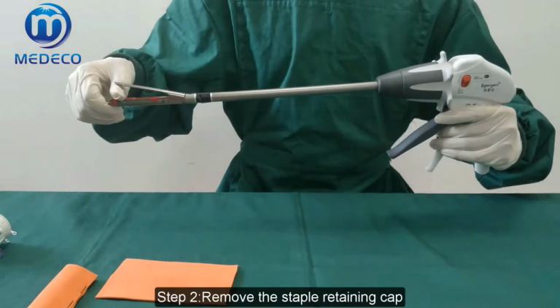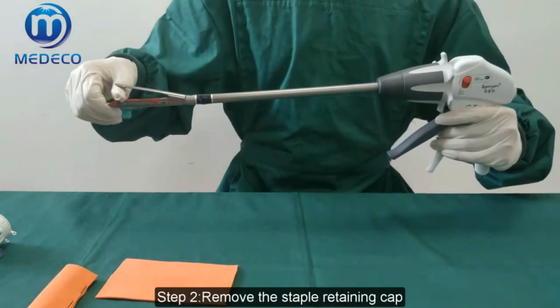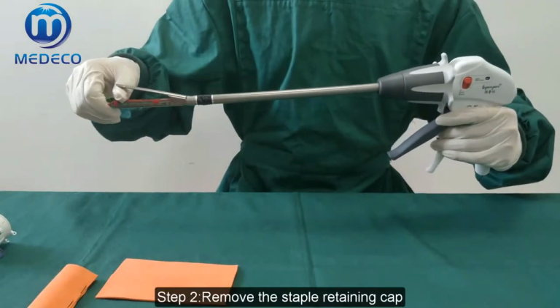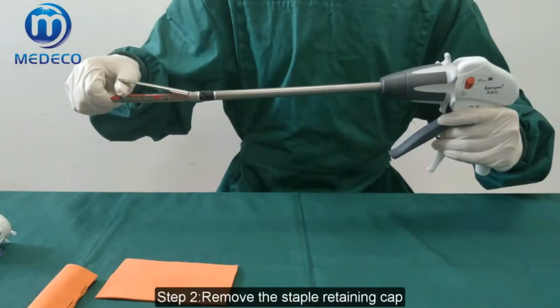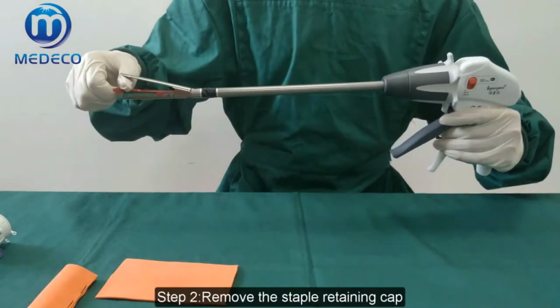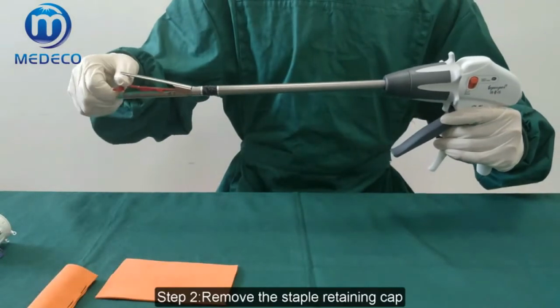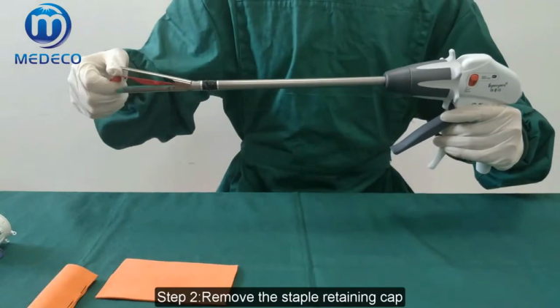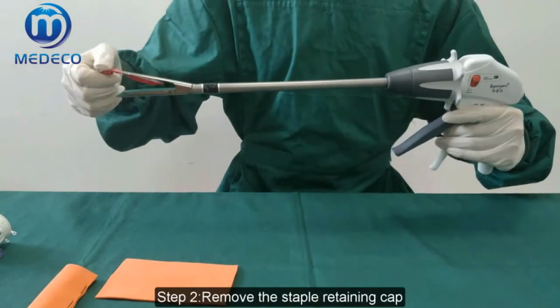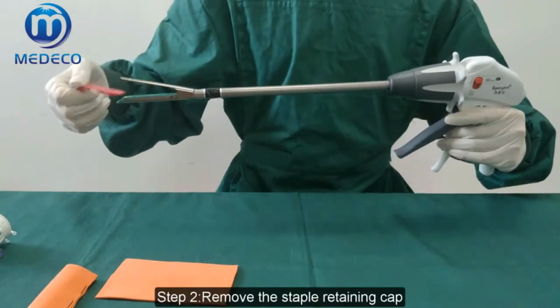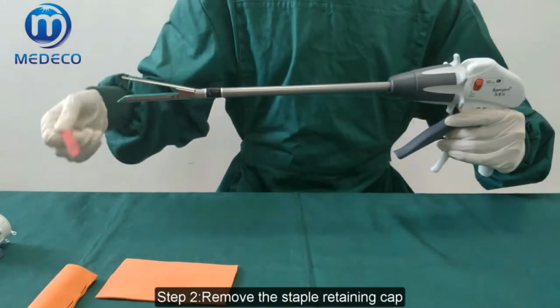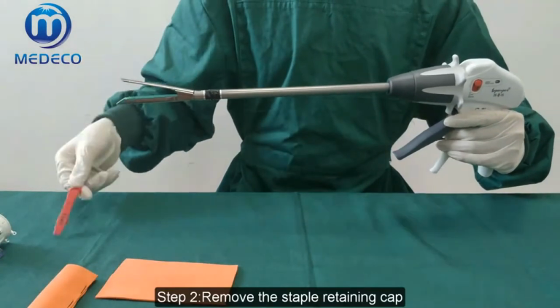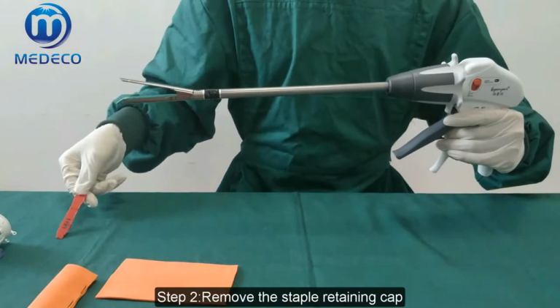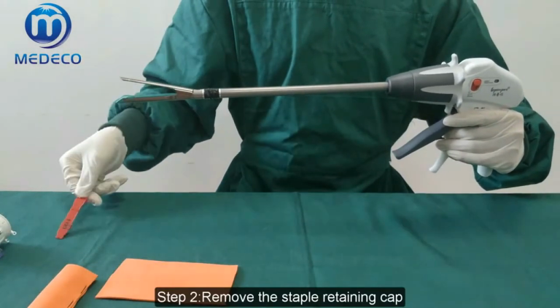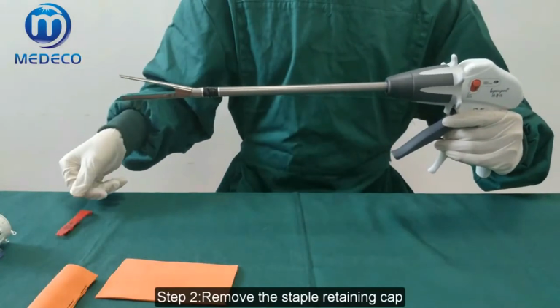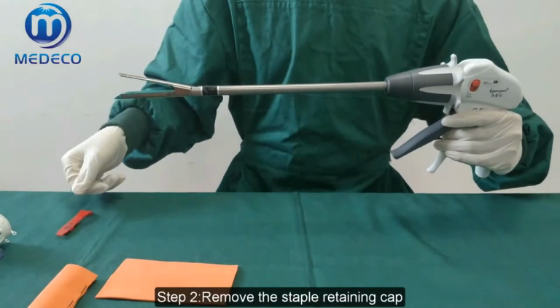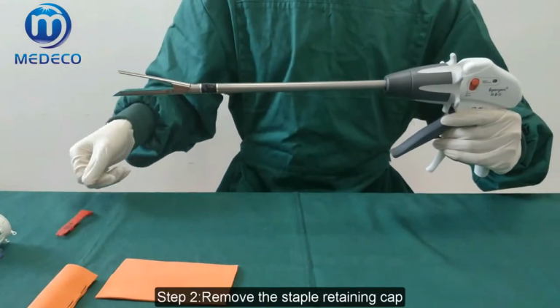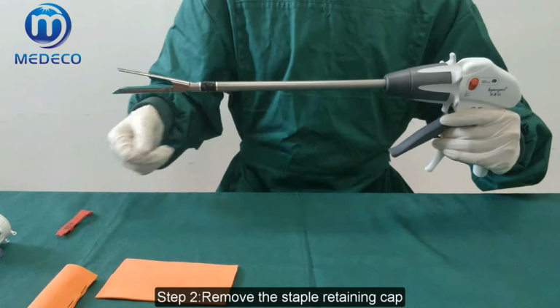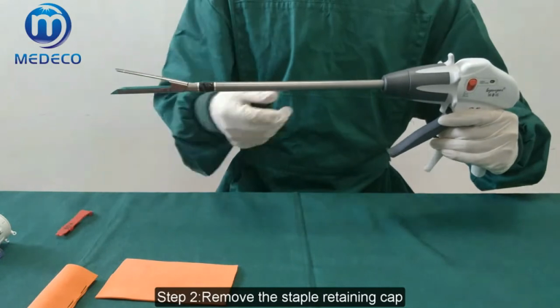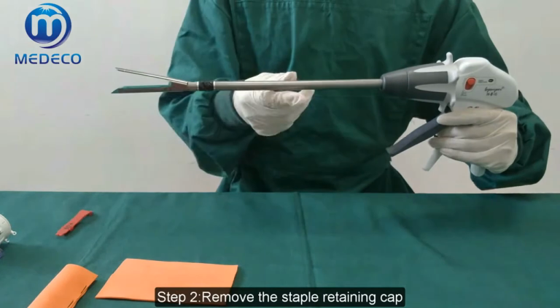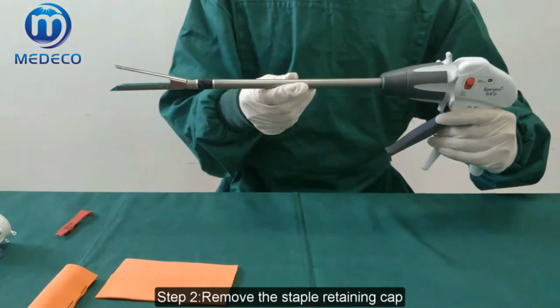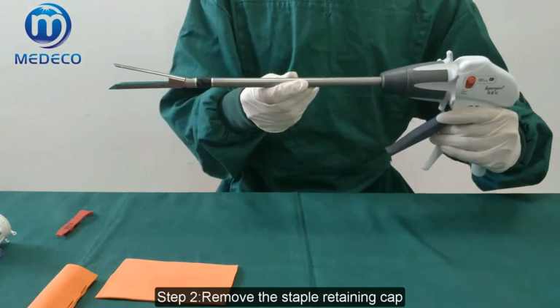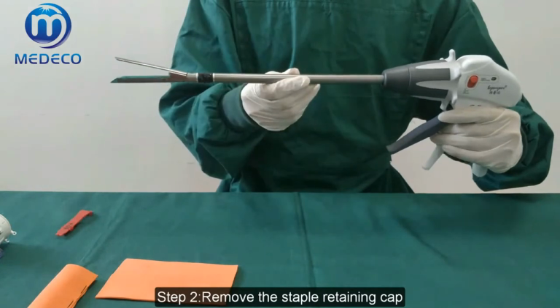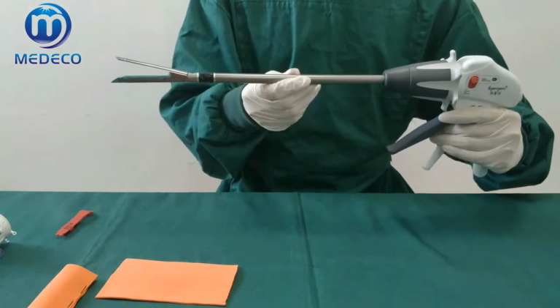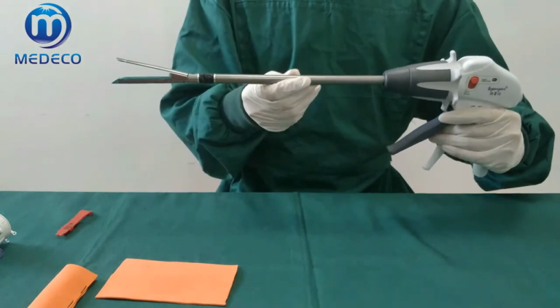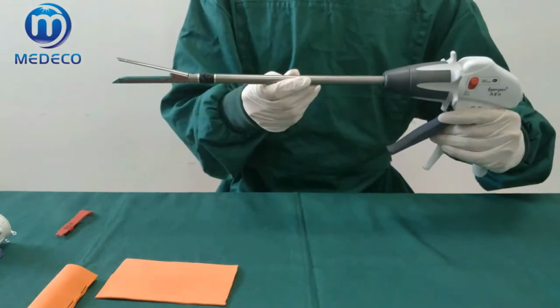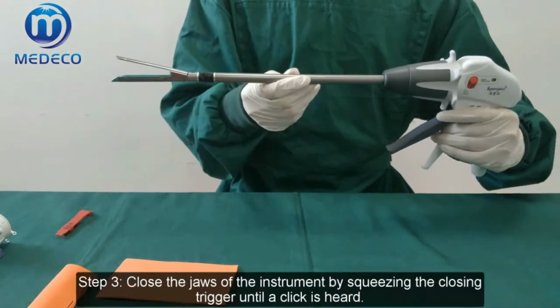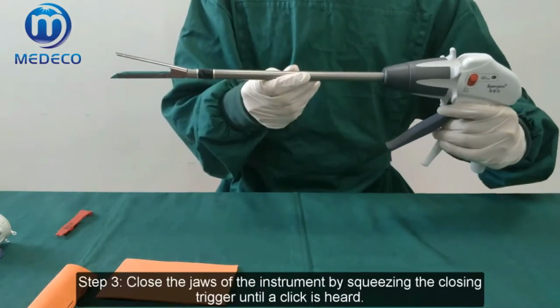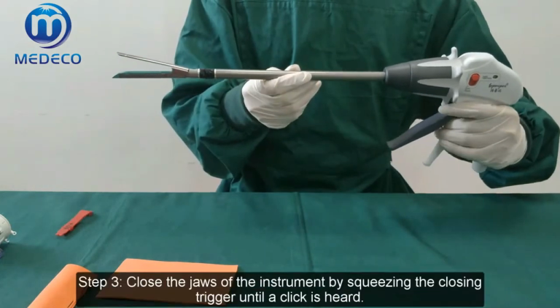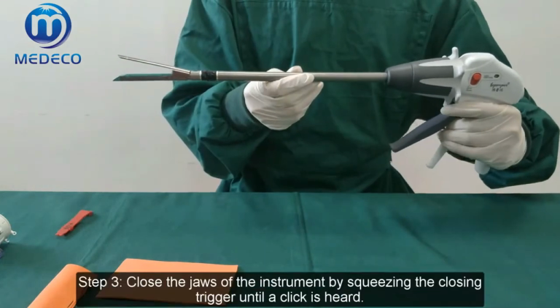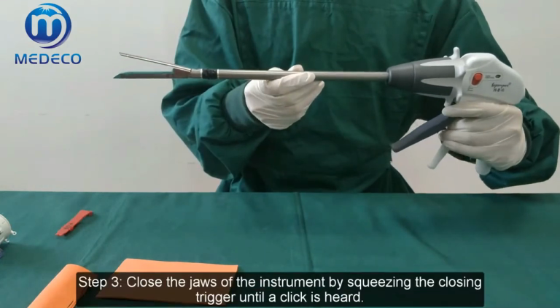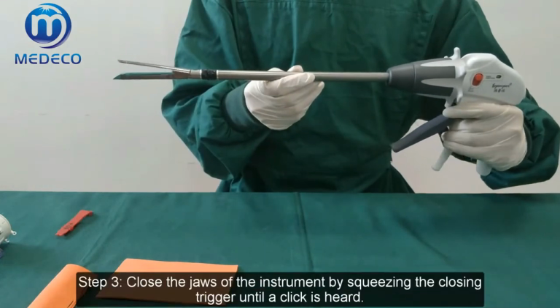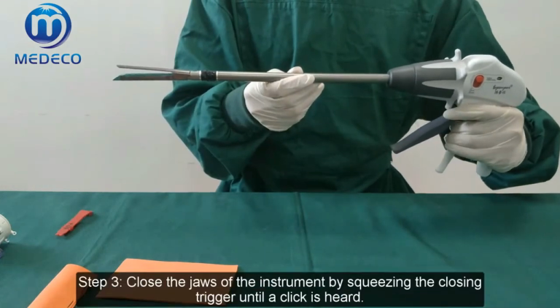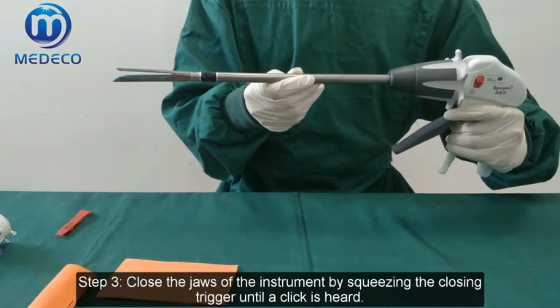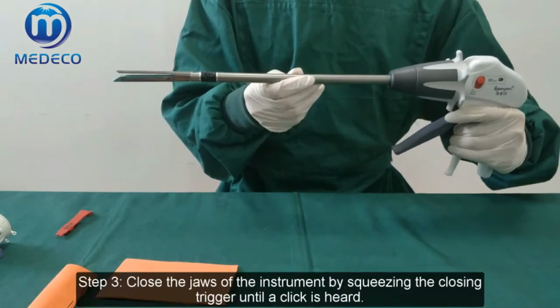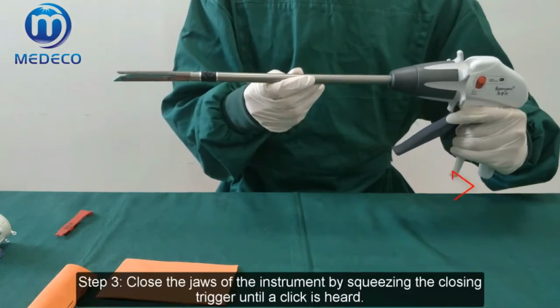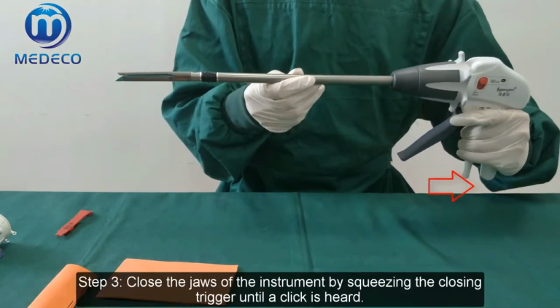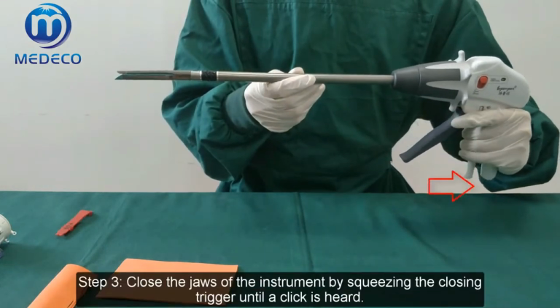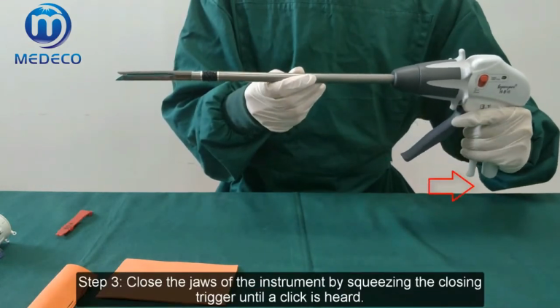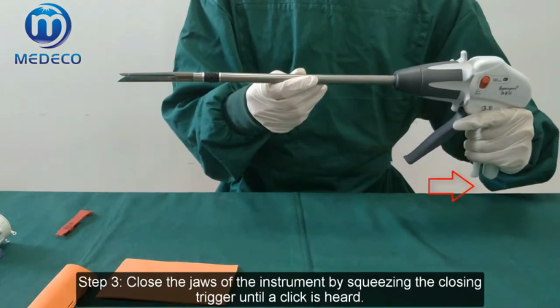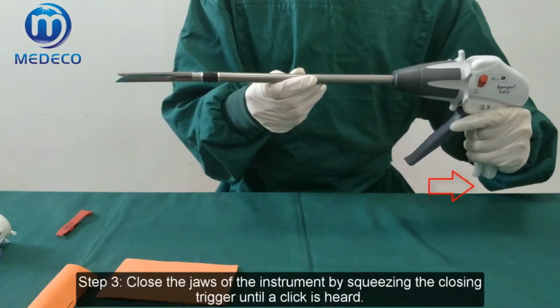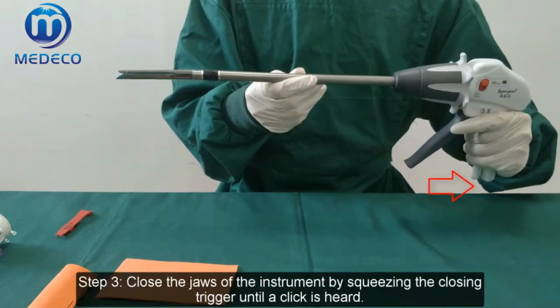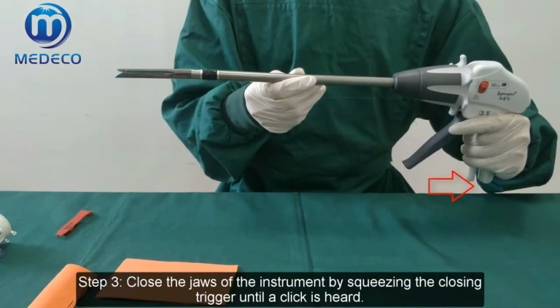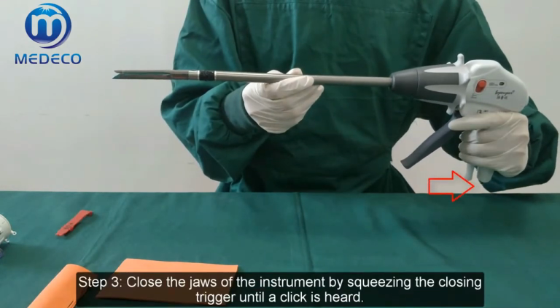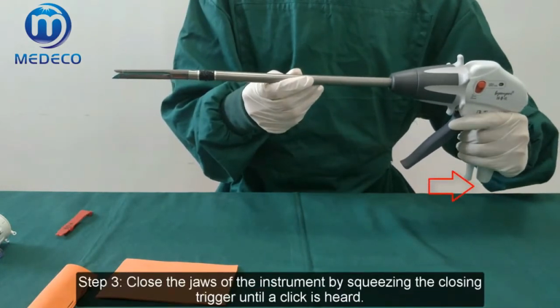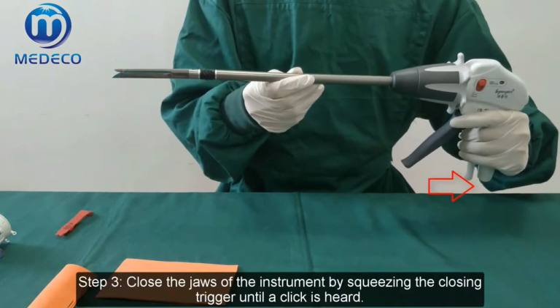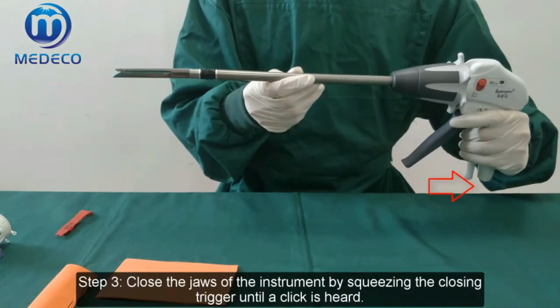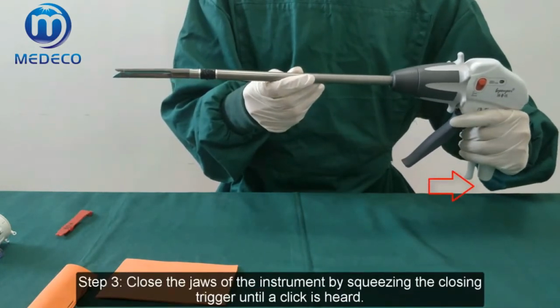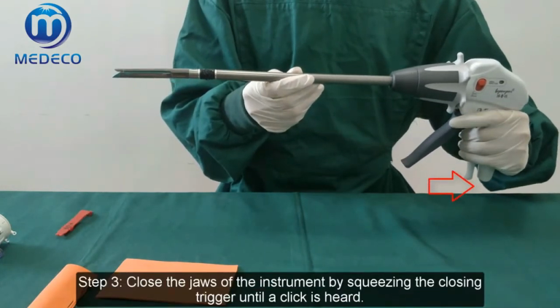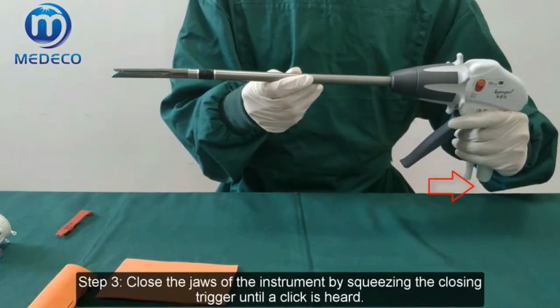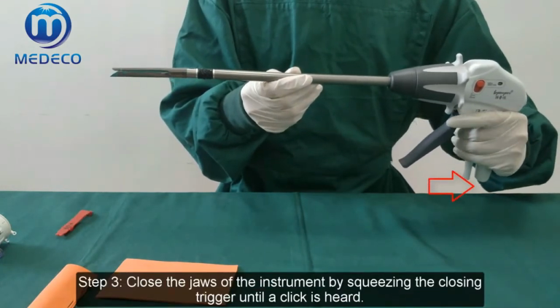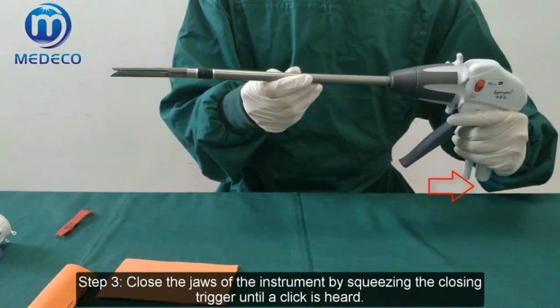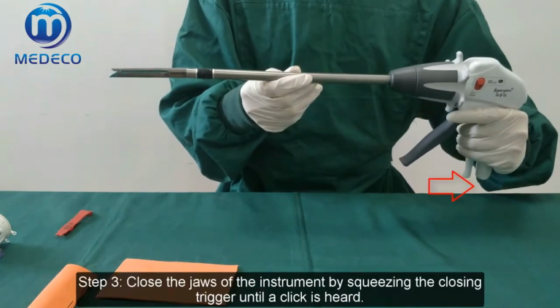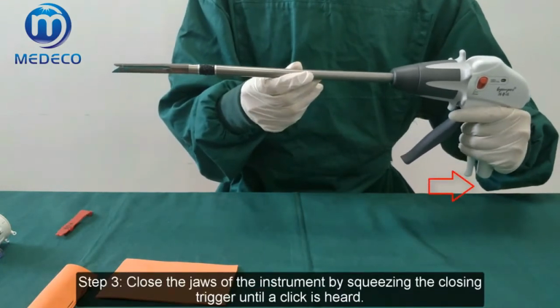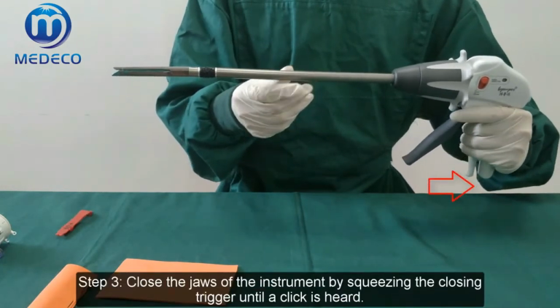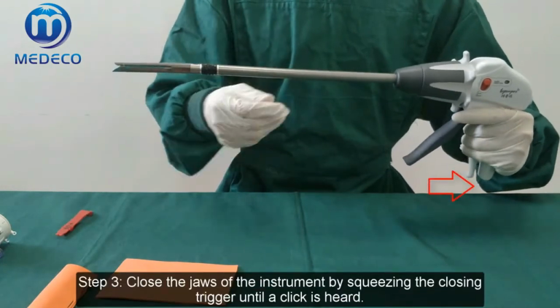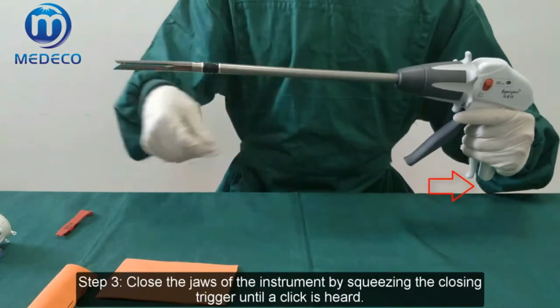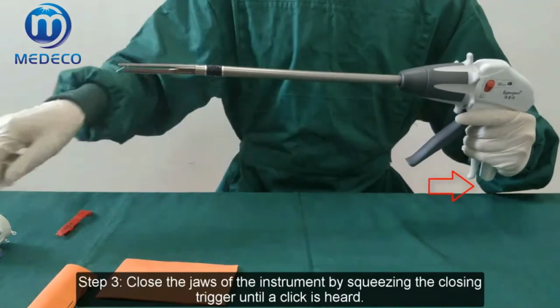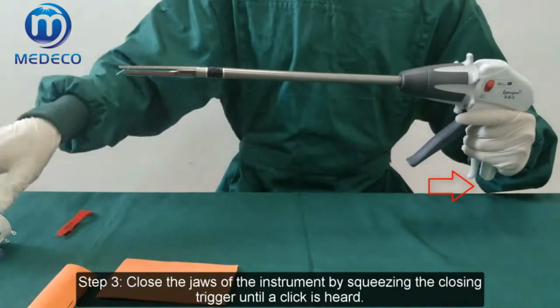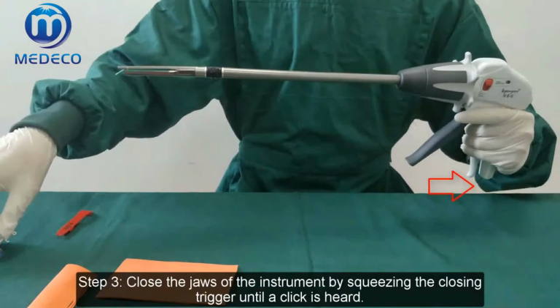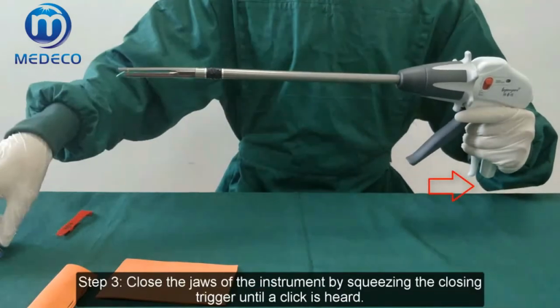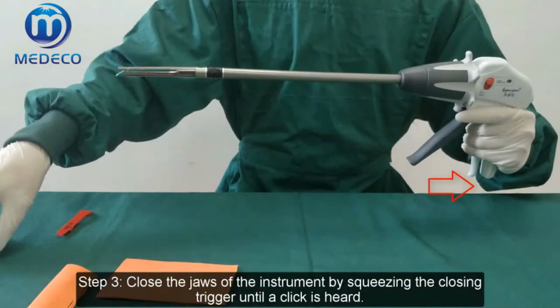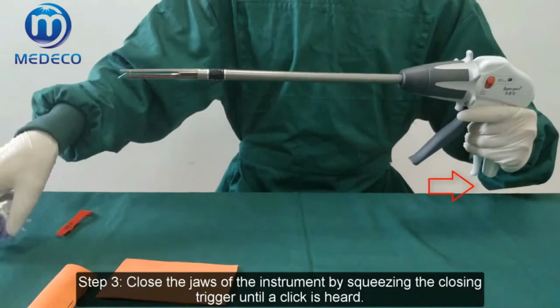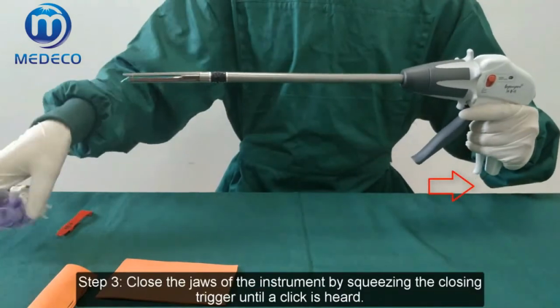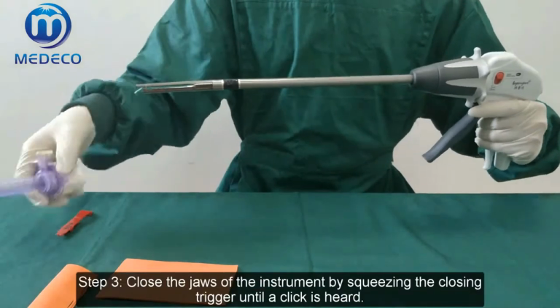Step 2: Remove the staple retaining cap. Step 3: Close the jaws of the instrument by squeezing the closing trigger until it clicks and hold.